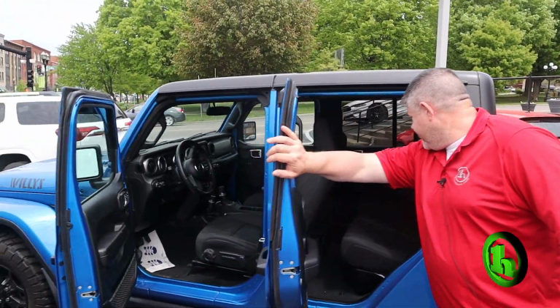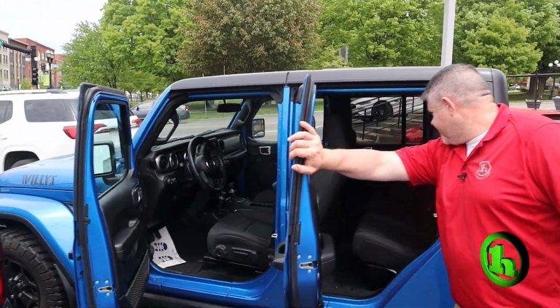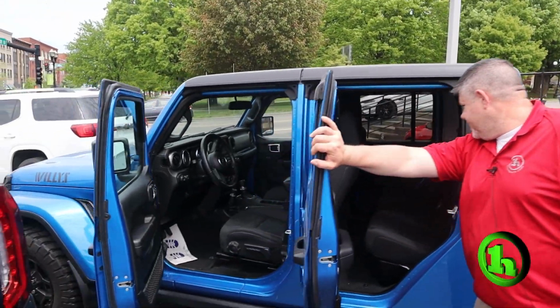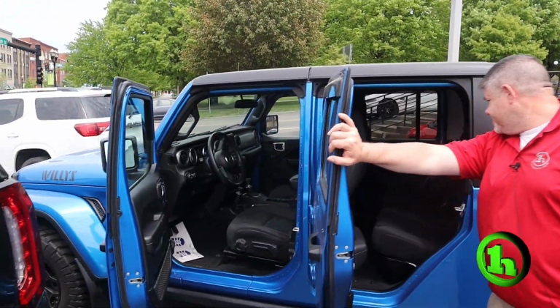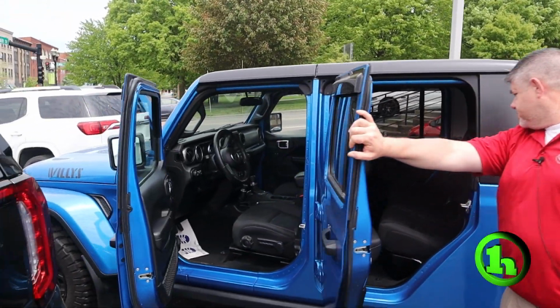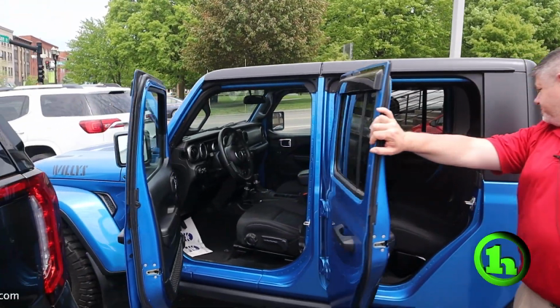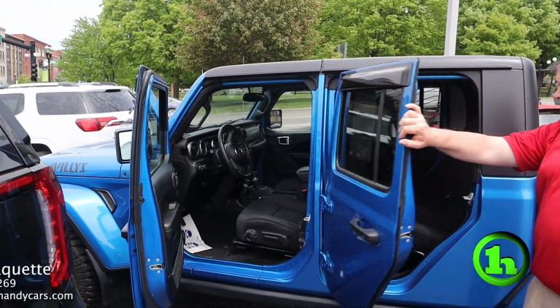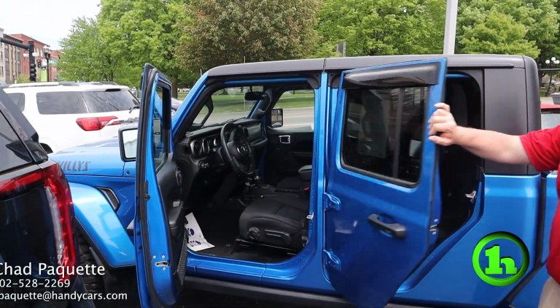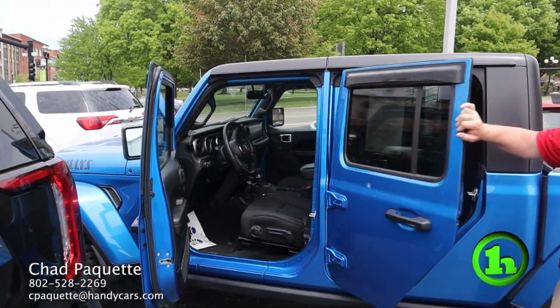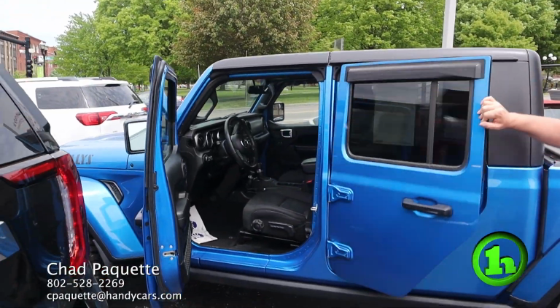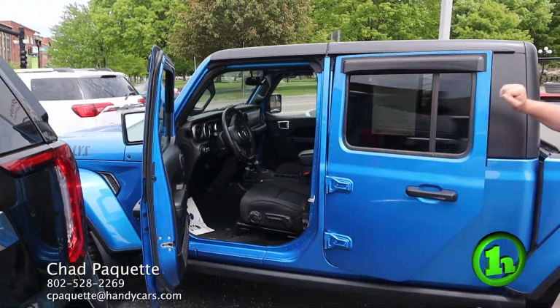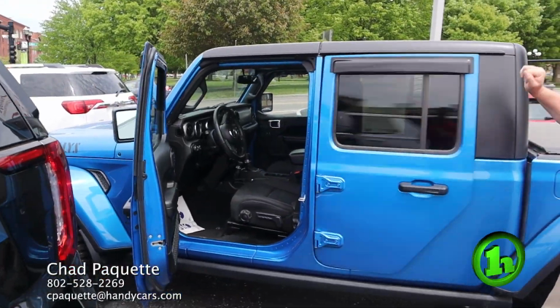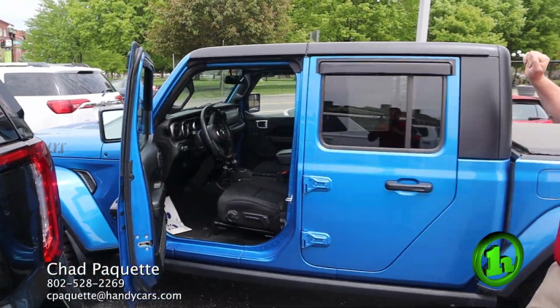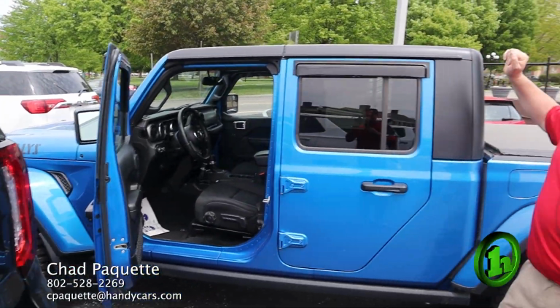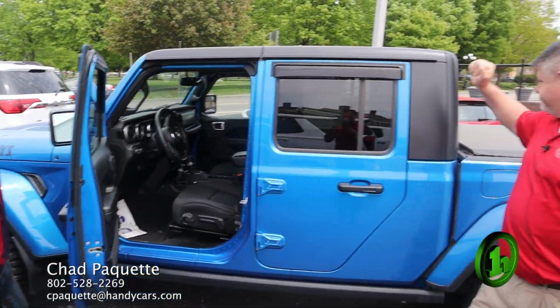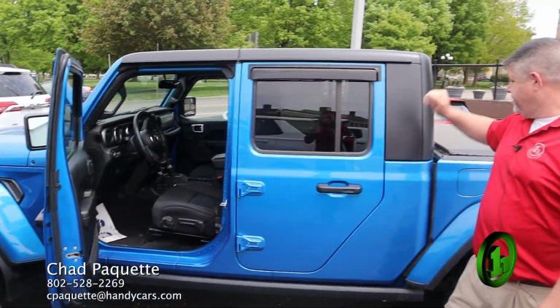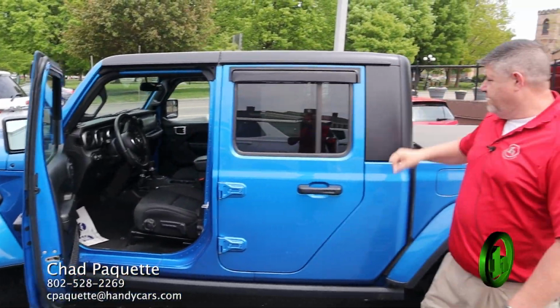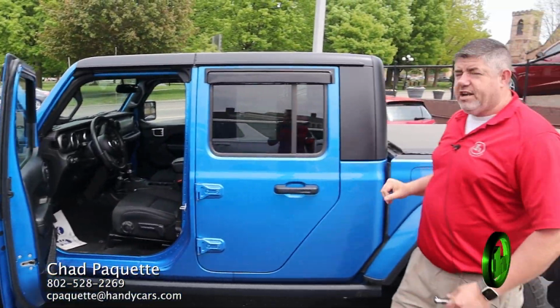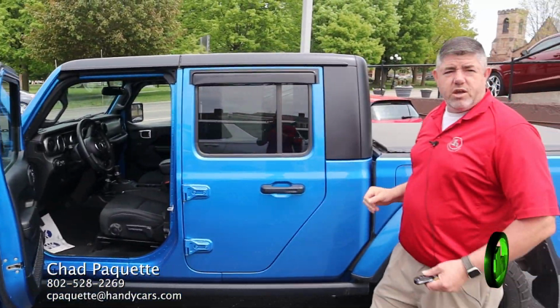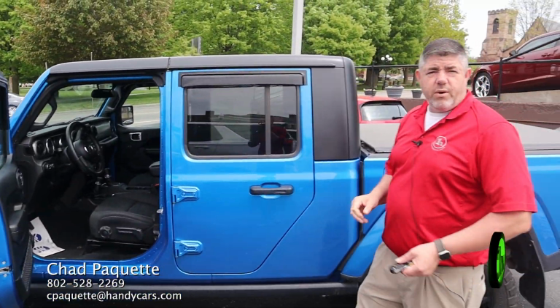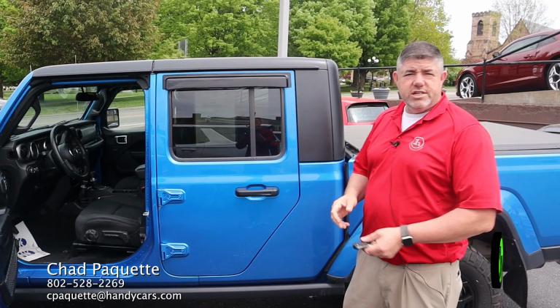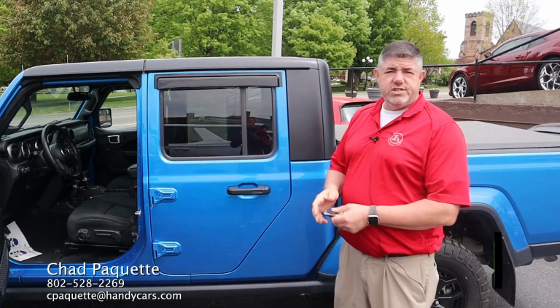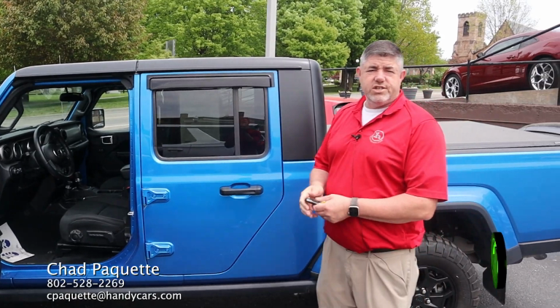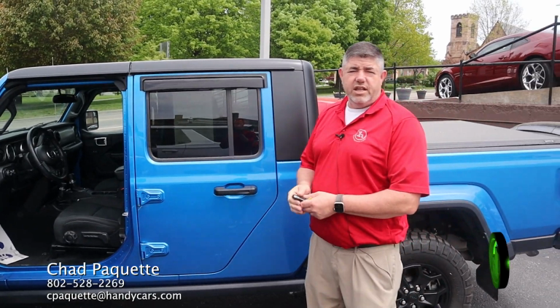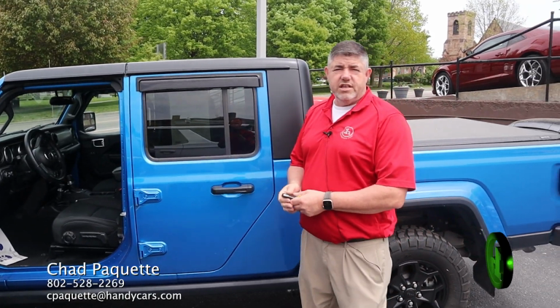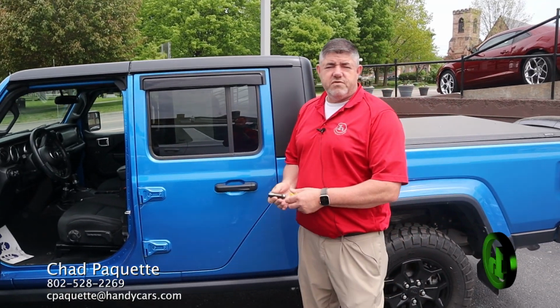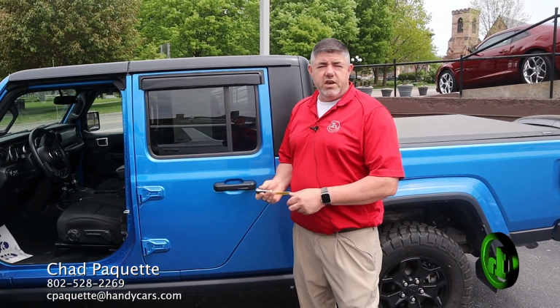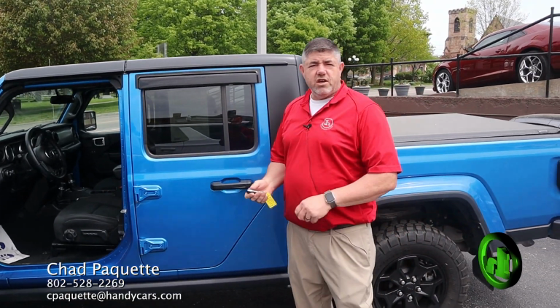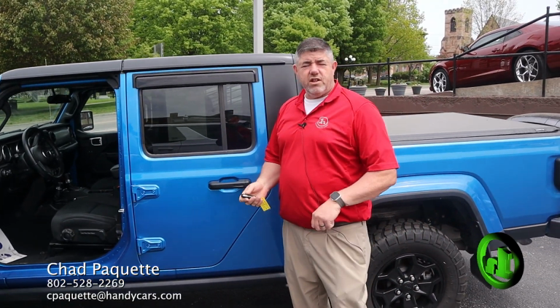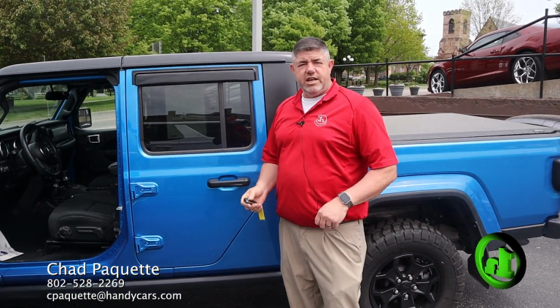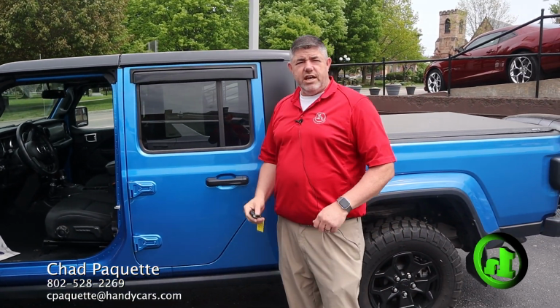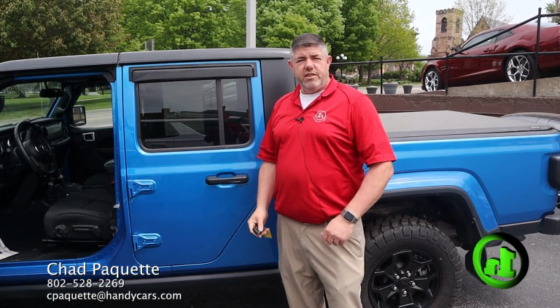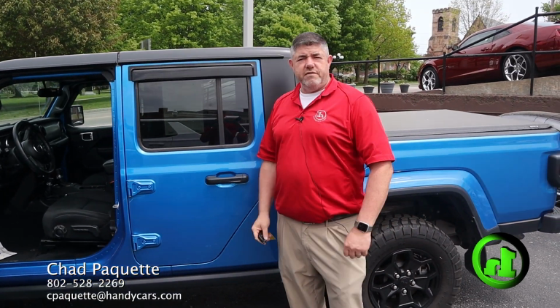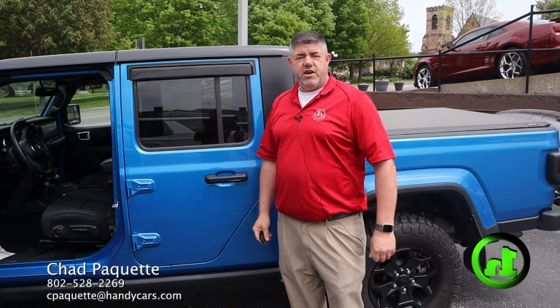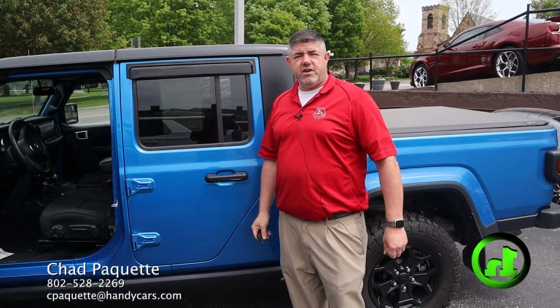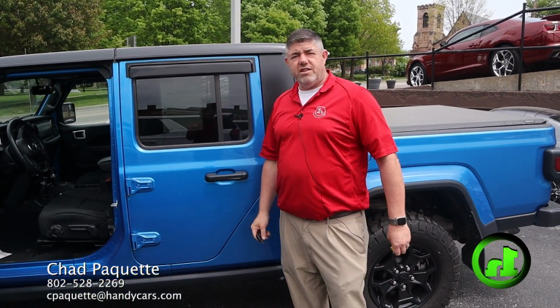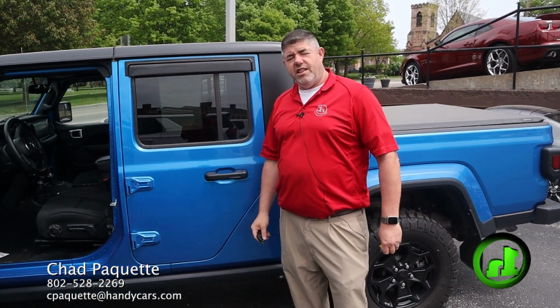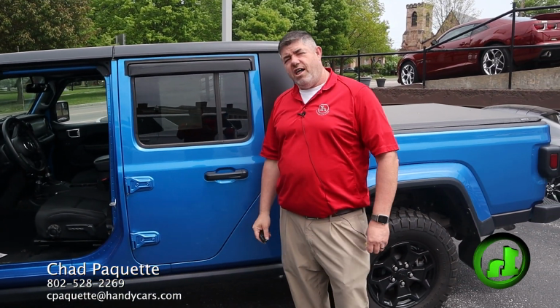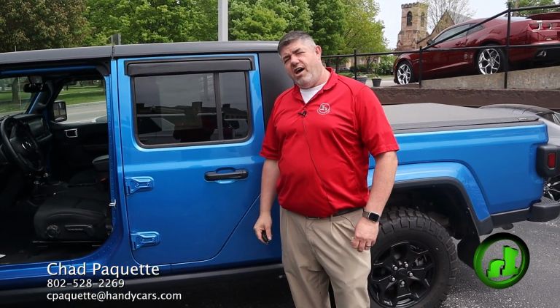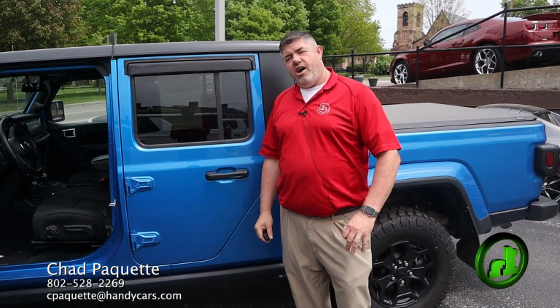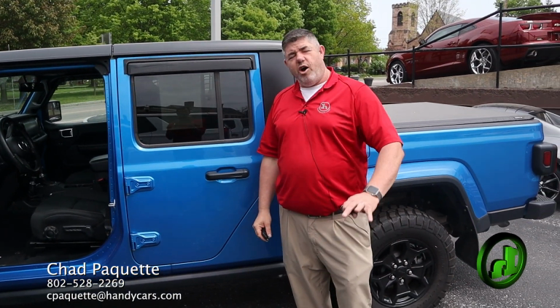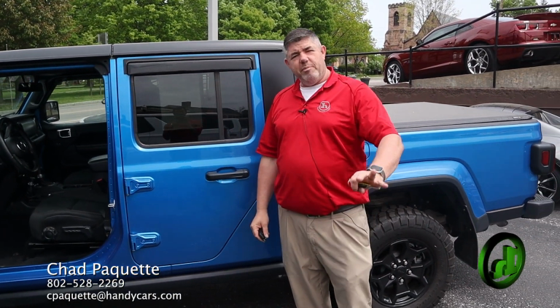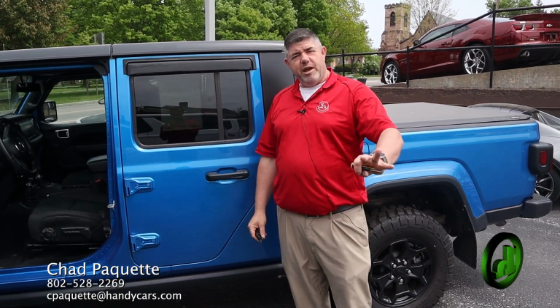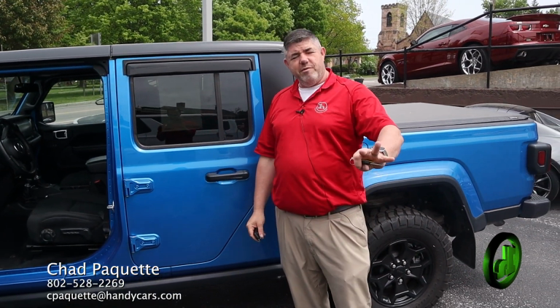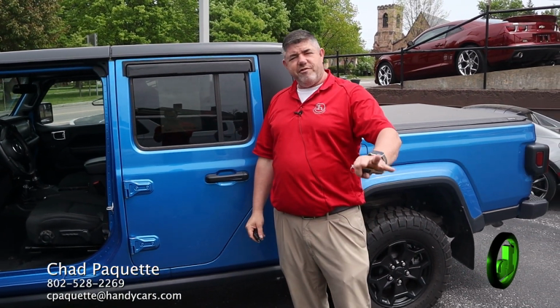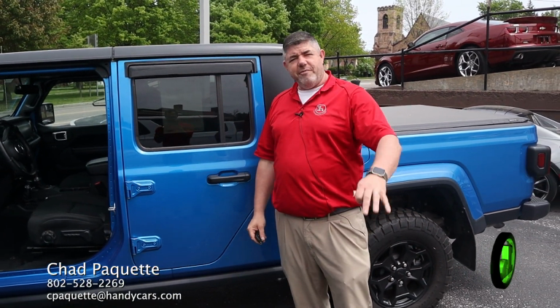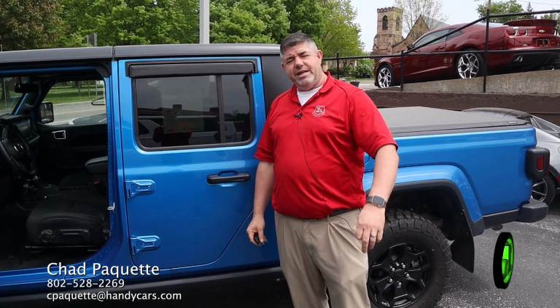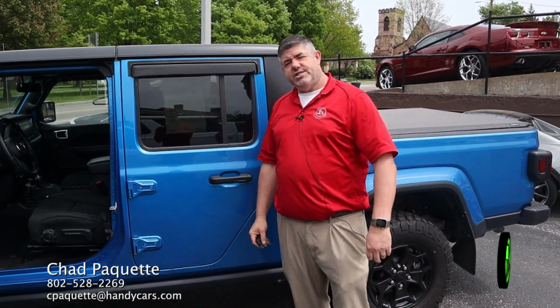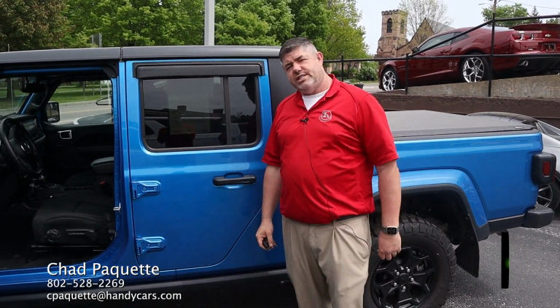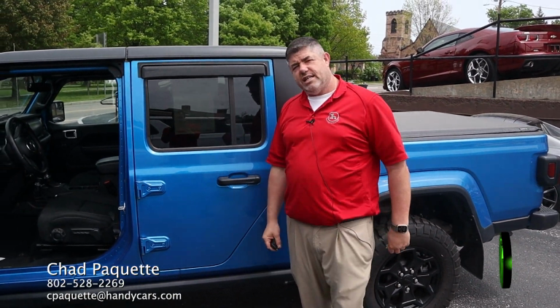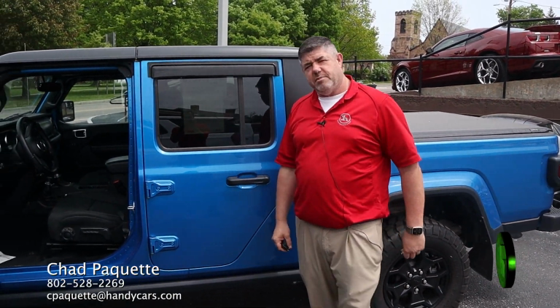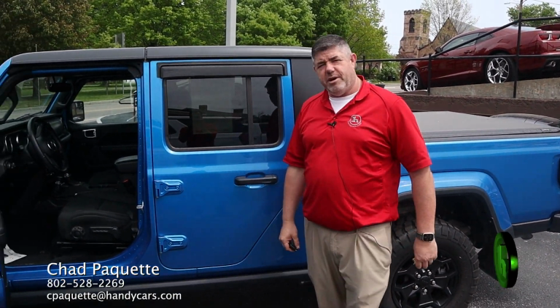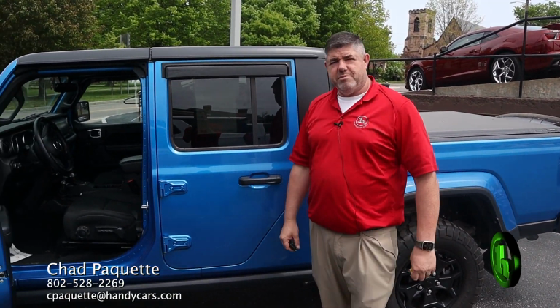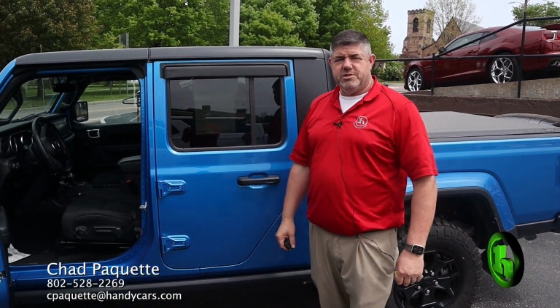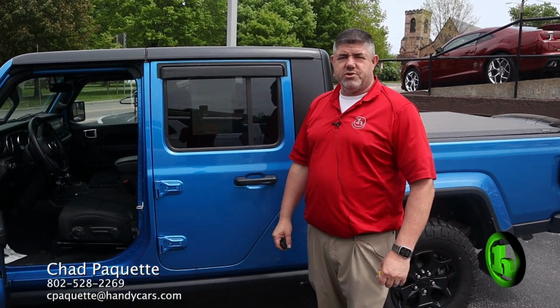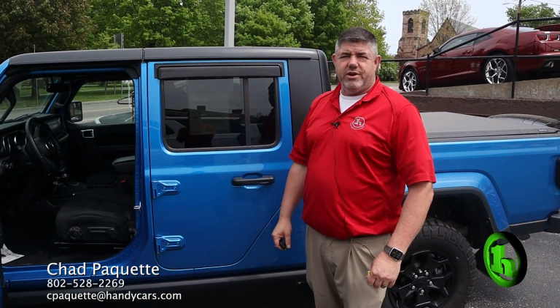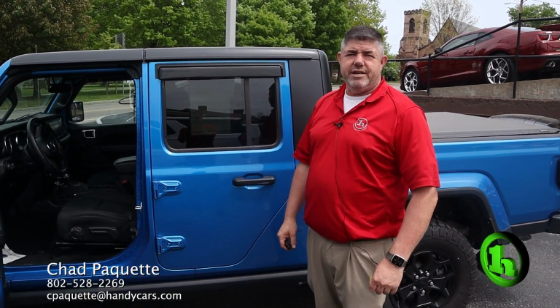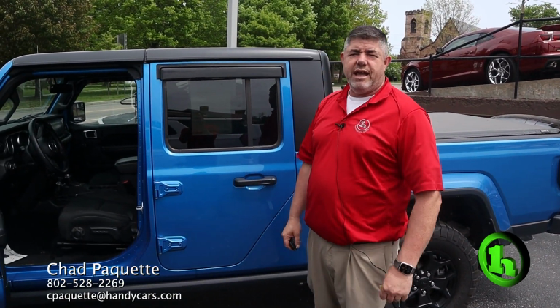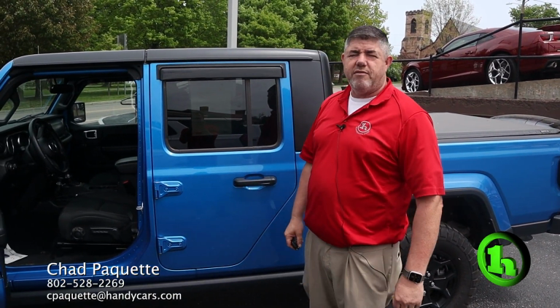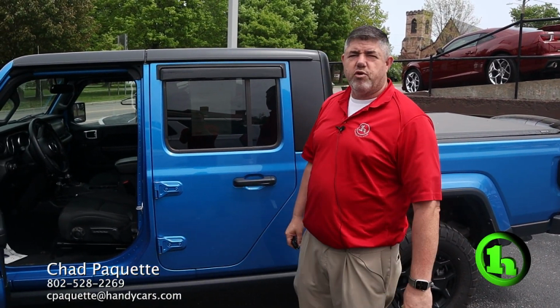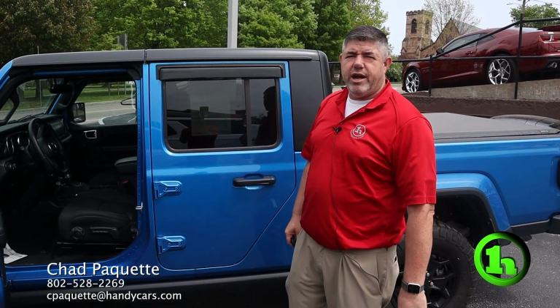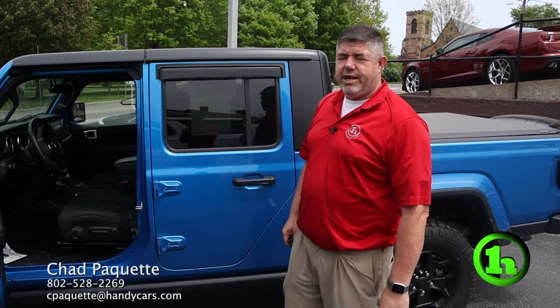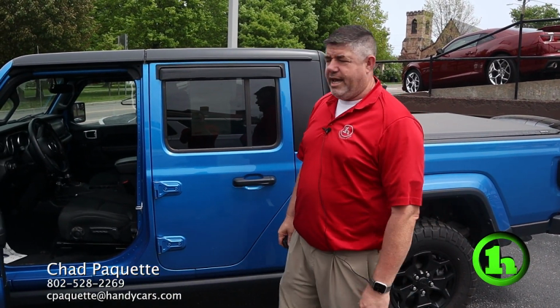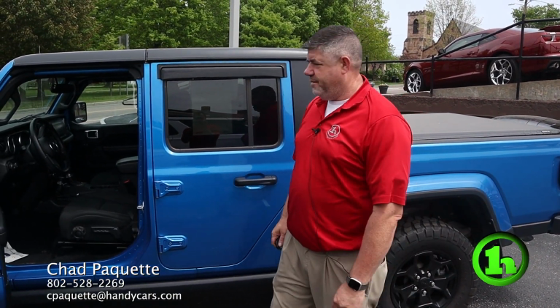And oh, the best part — it's a Jeep, it goes topless! I think that just about covers it. If you have any questions on this vehicle or any other vehicle, all my information is at the bottom of the screen. Have a great day.